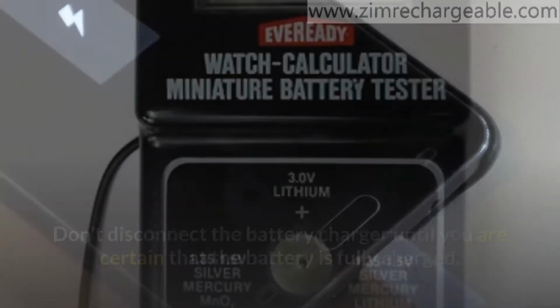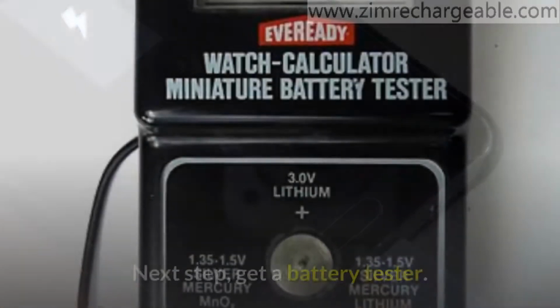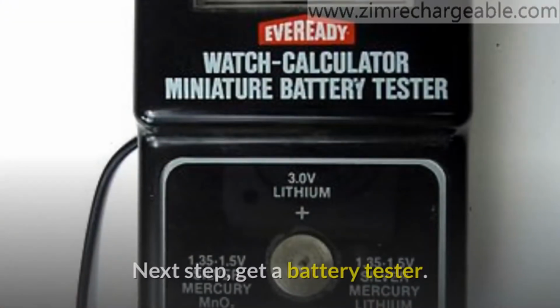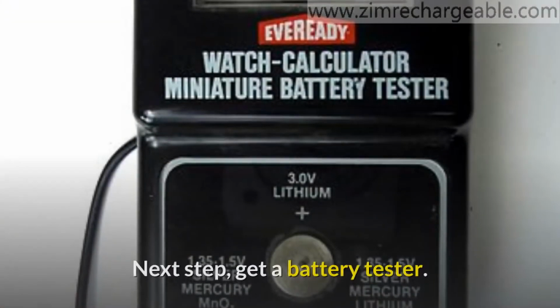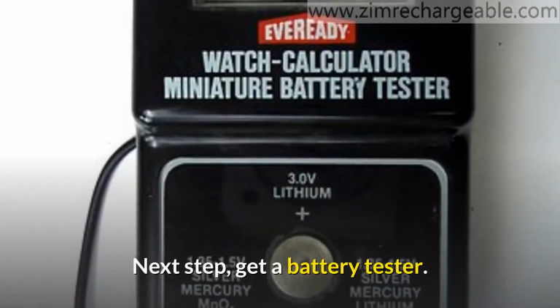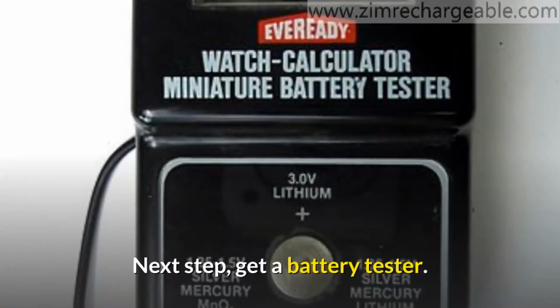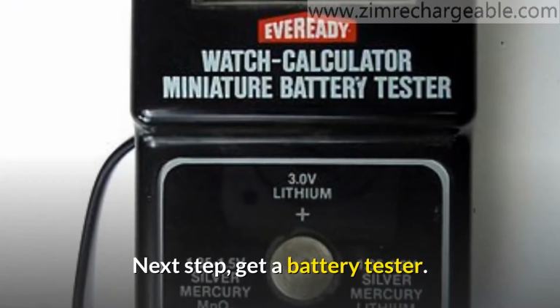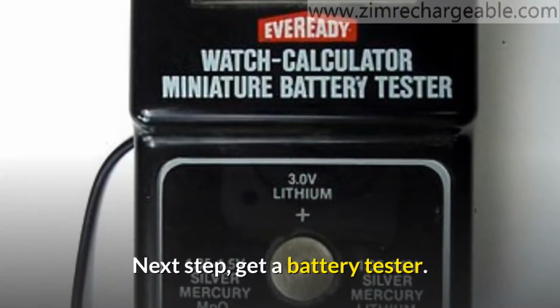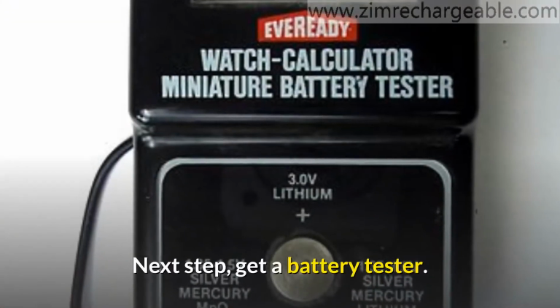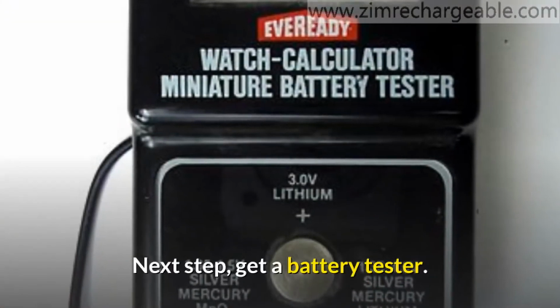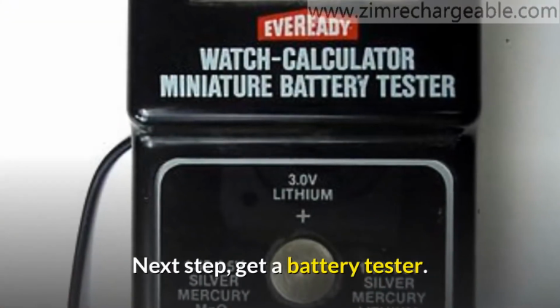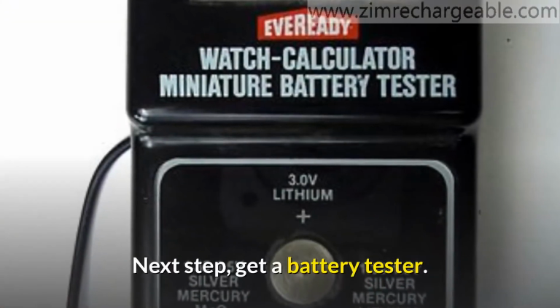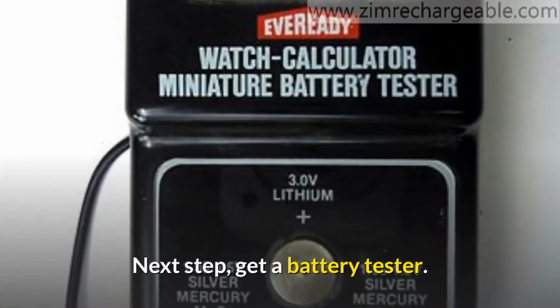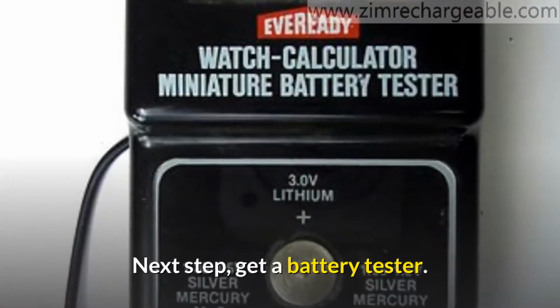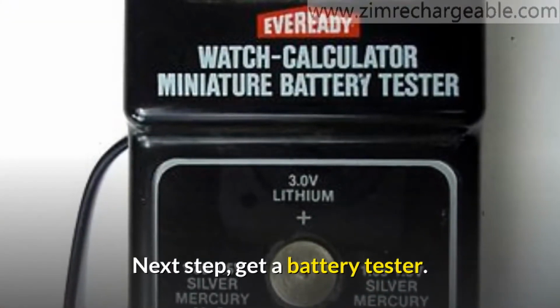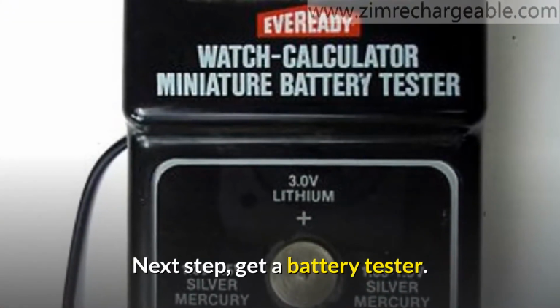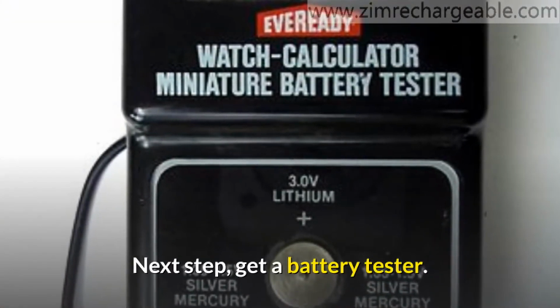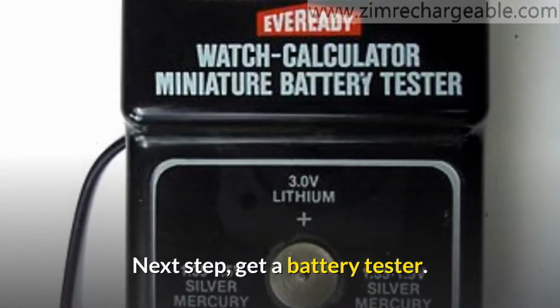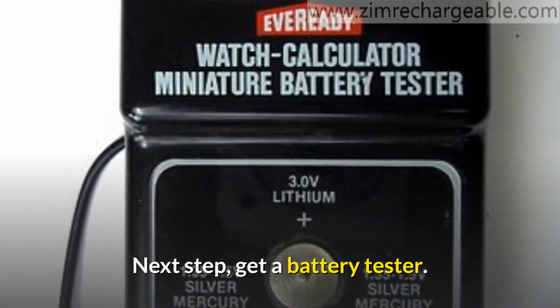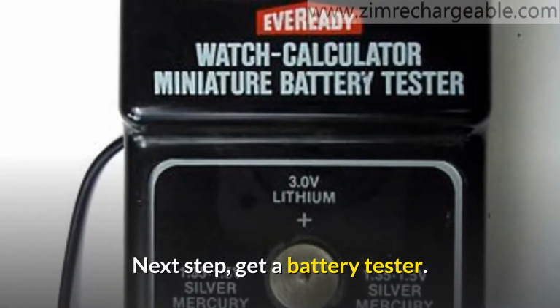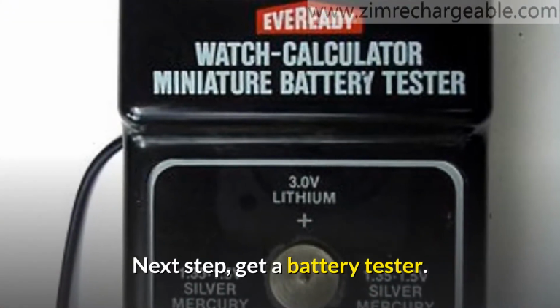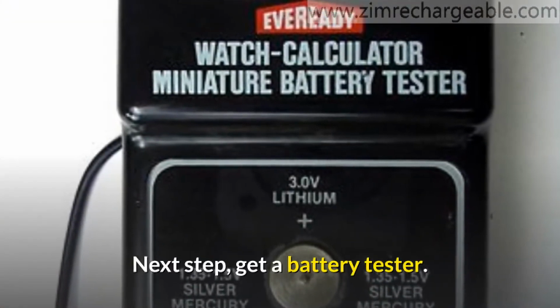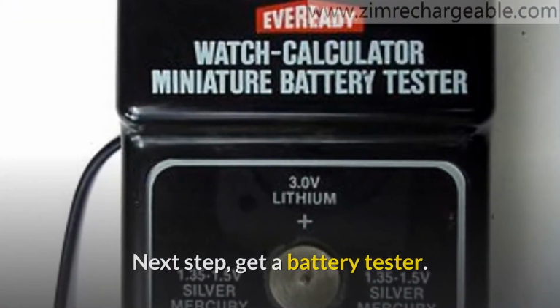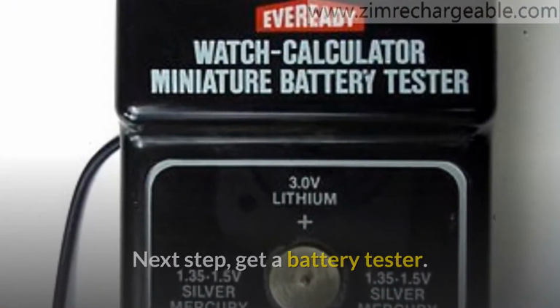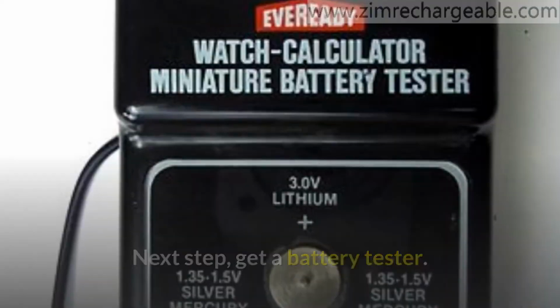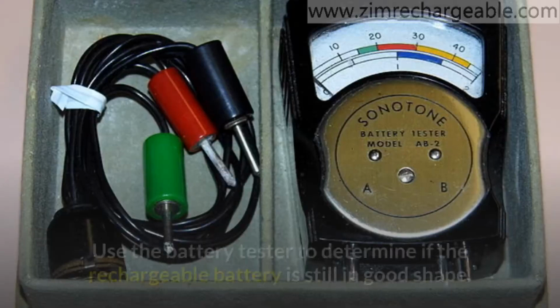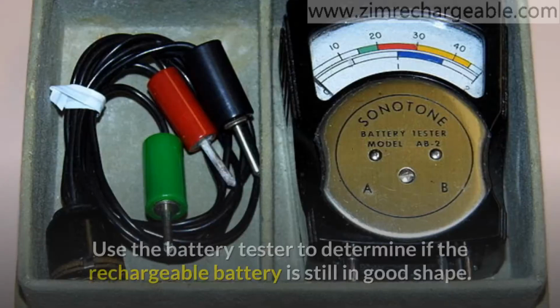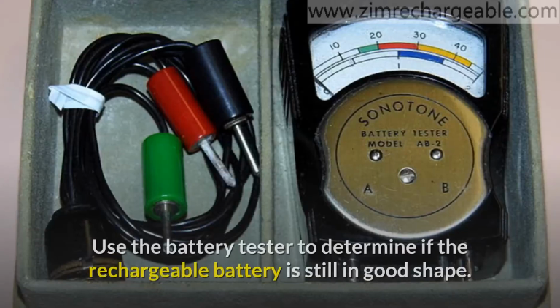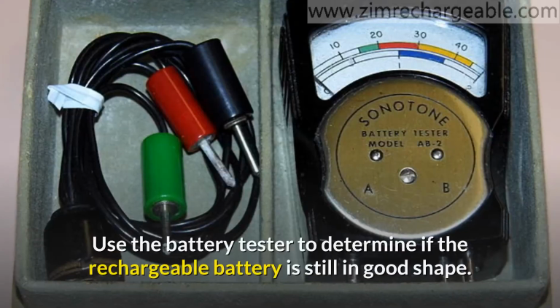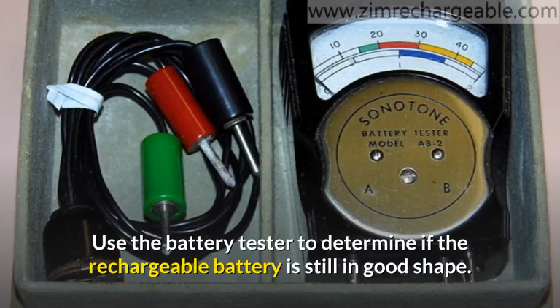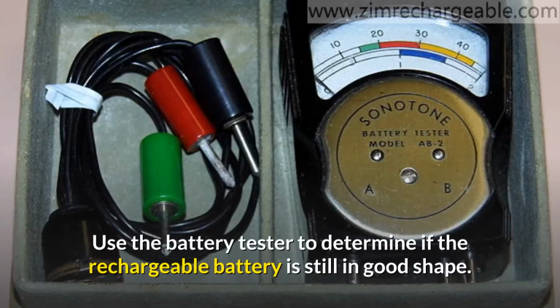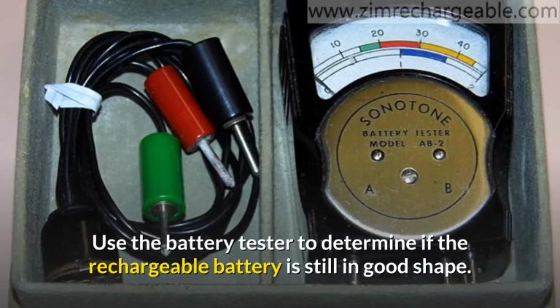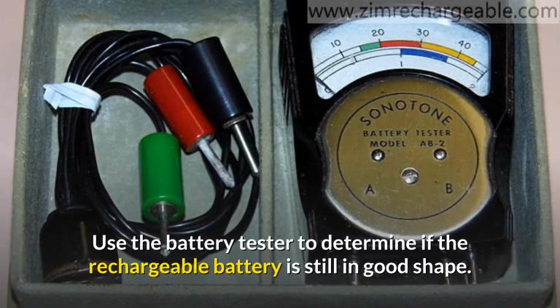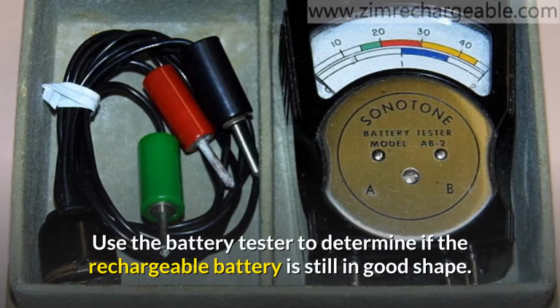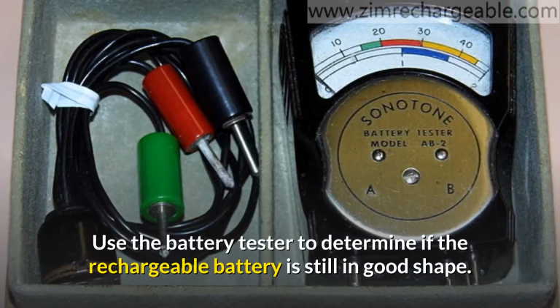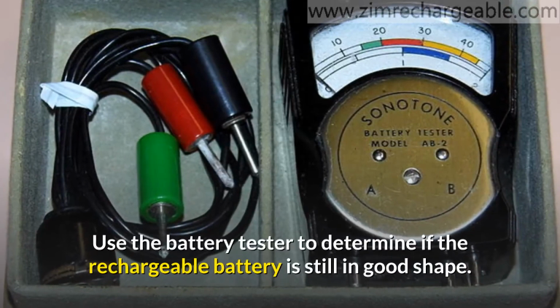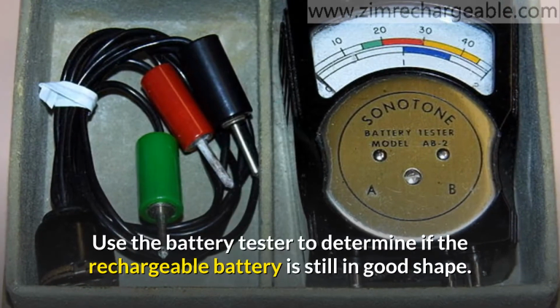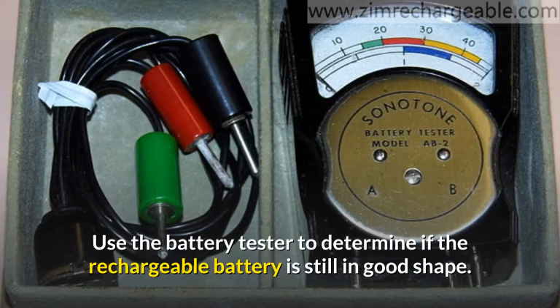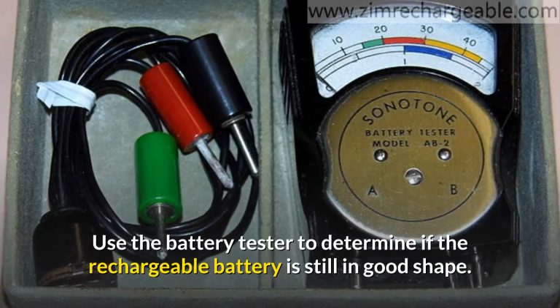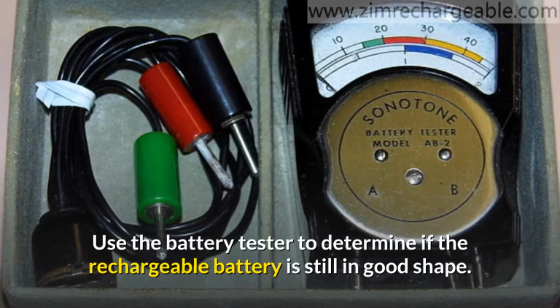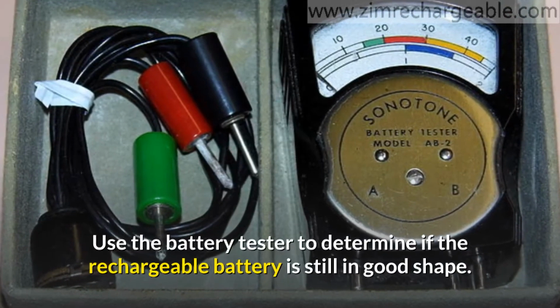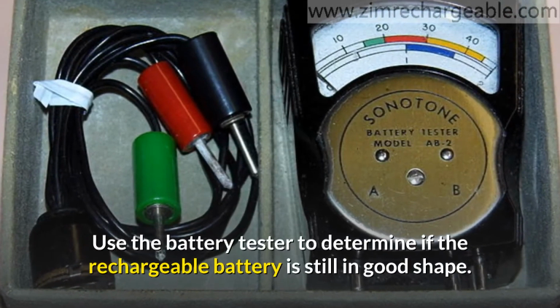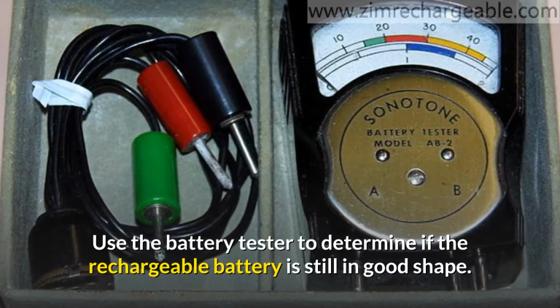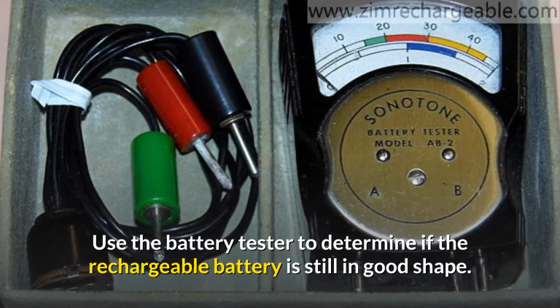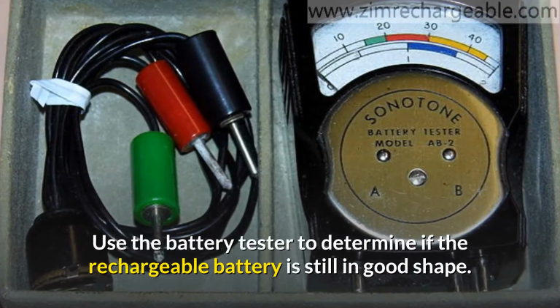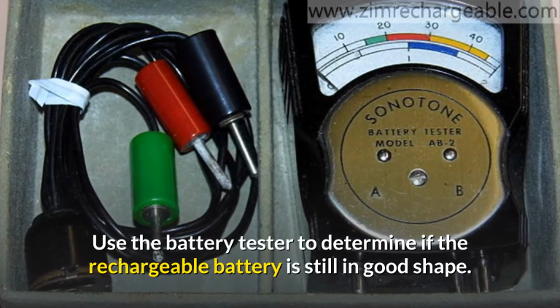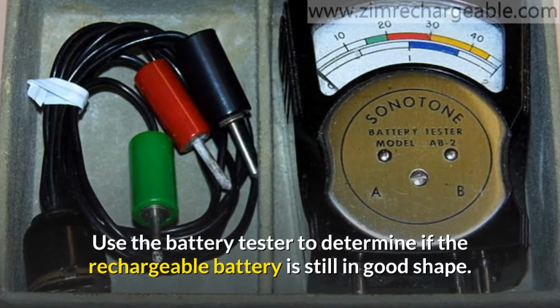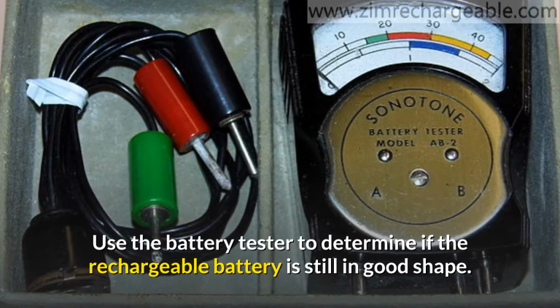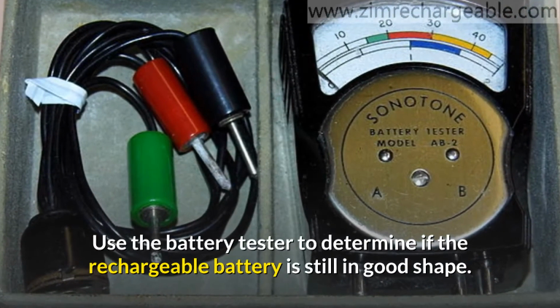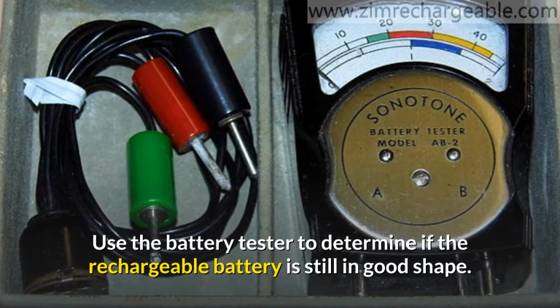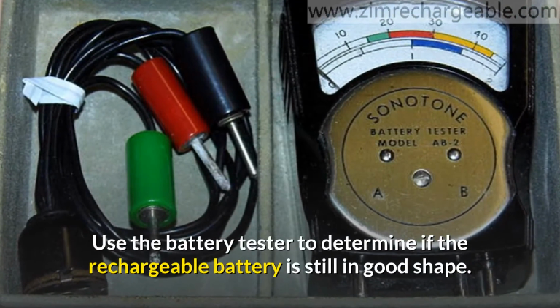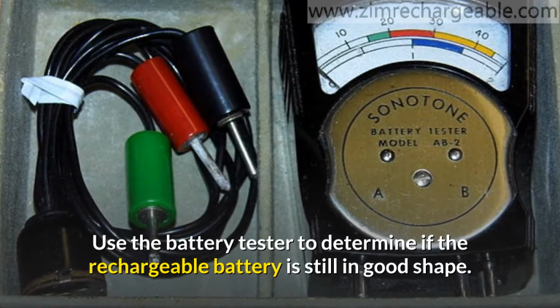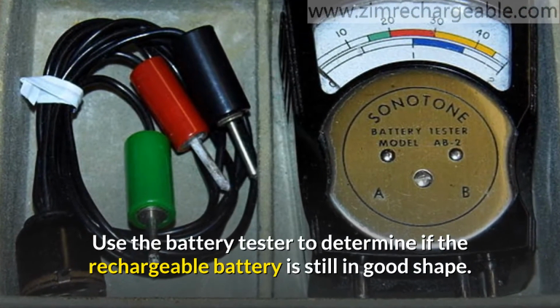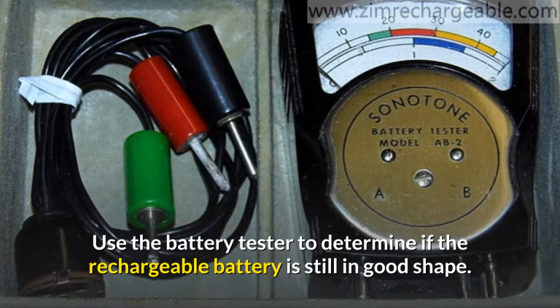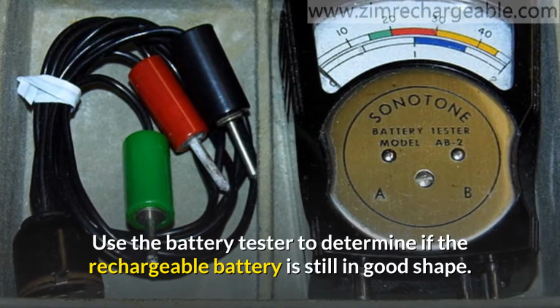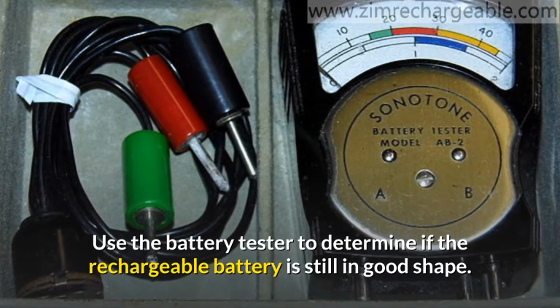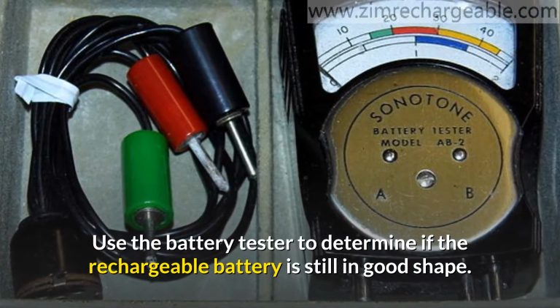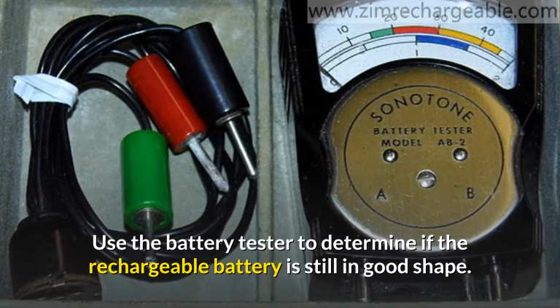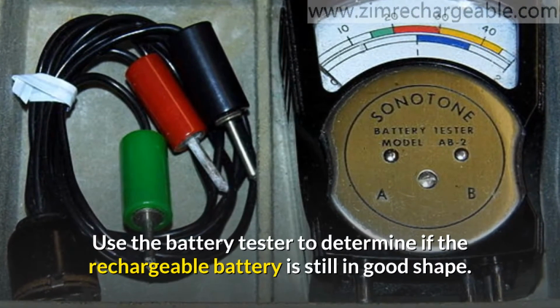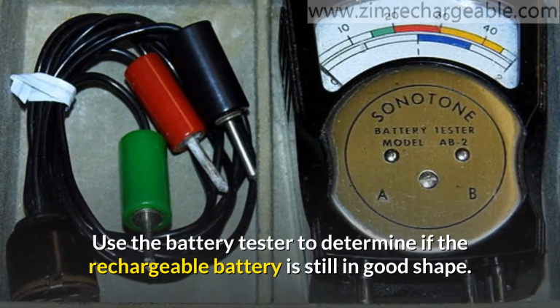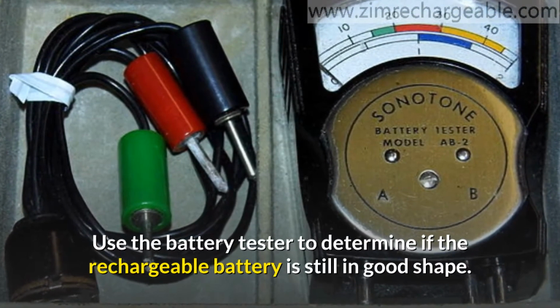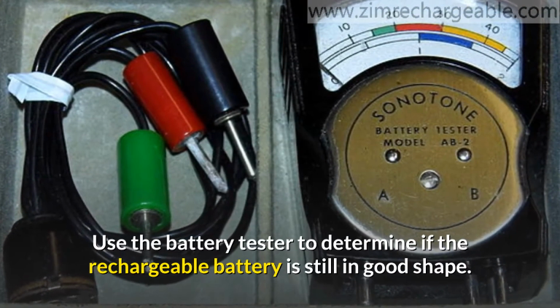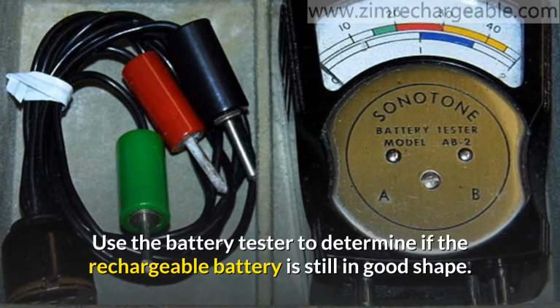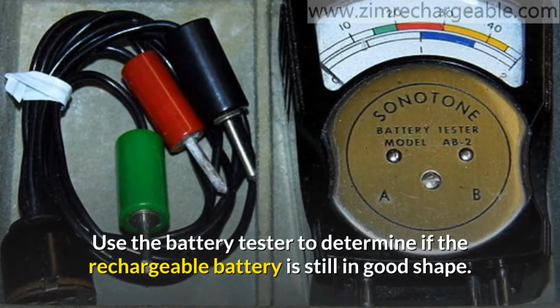Next, get a battery tester. Use the battery tester to determine if the rechargeable battery is still in good shape.